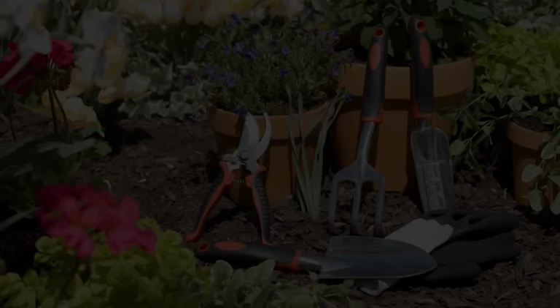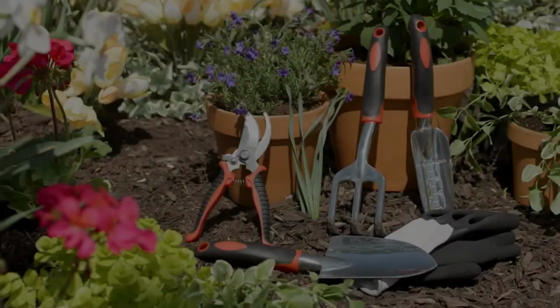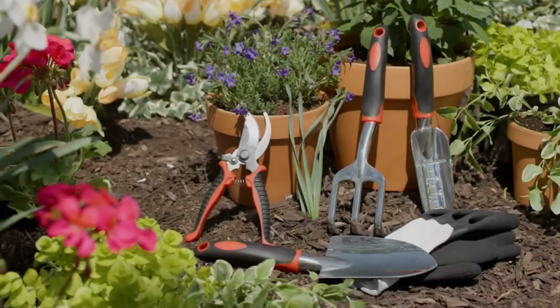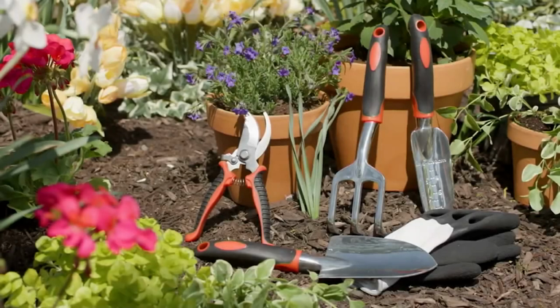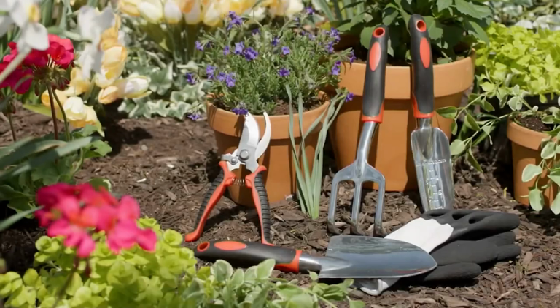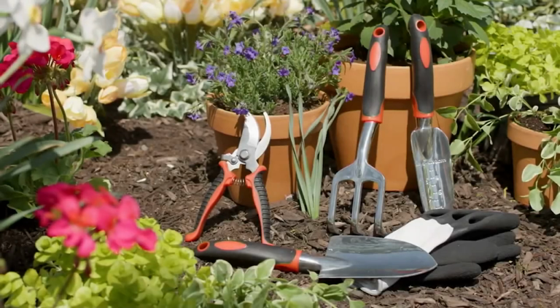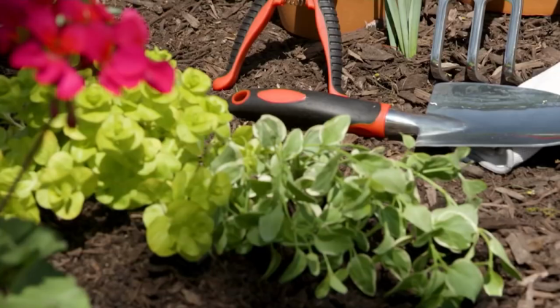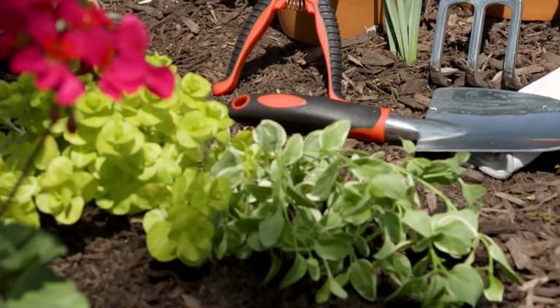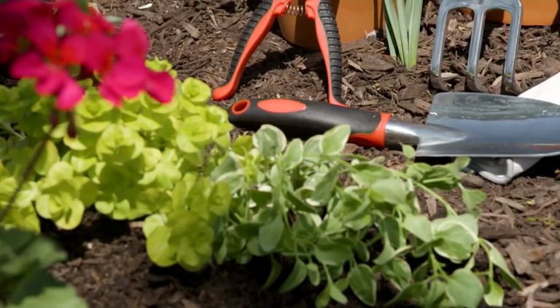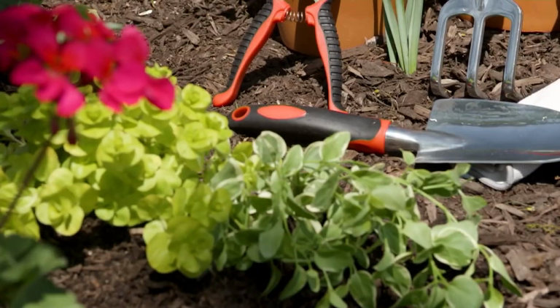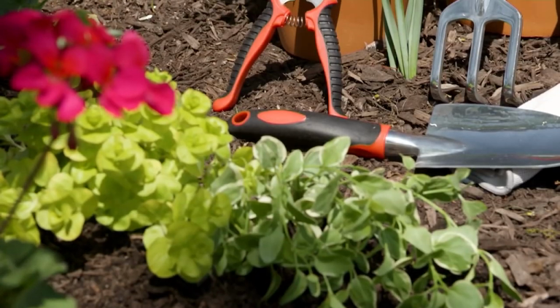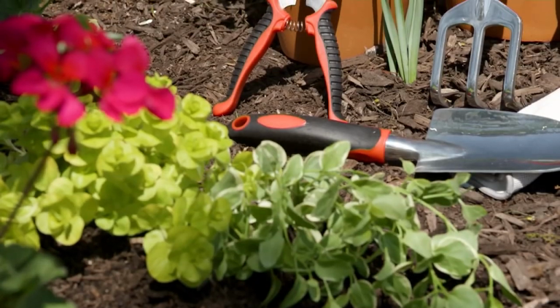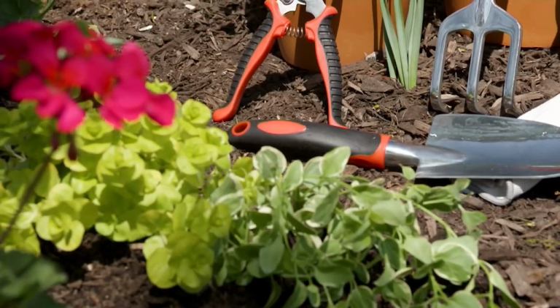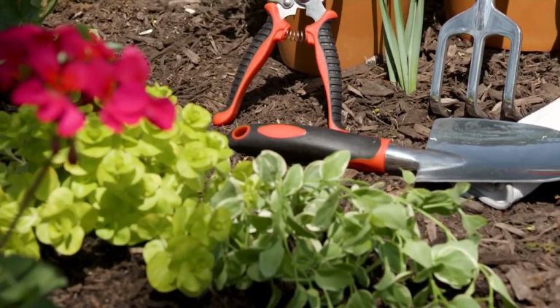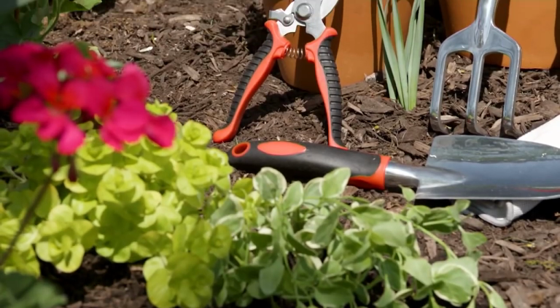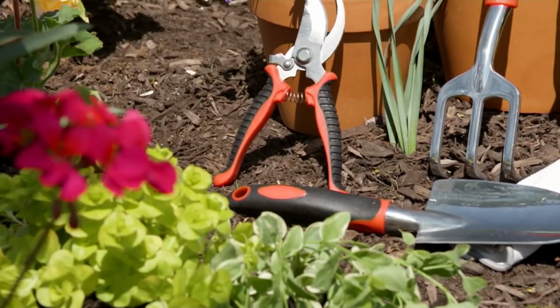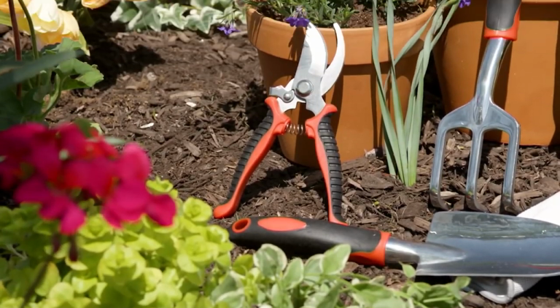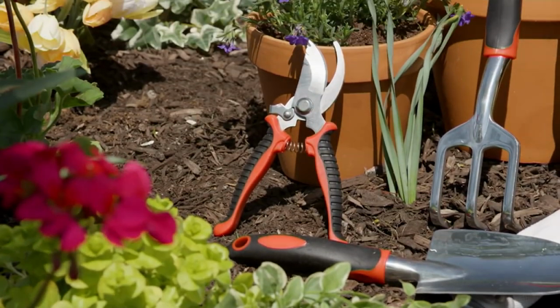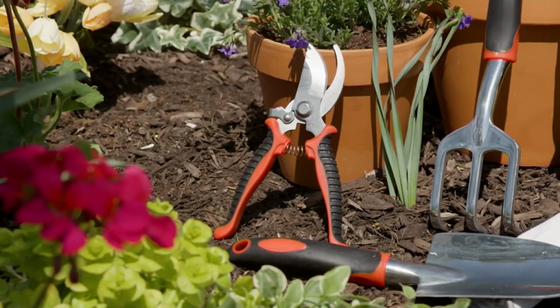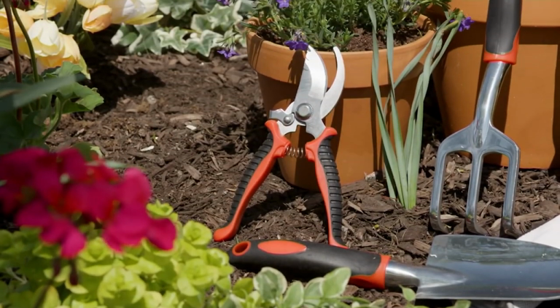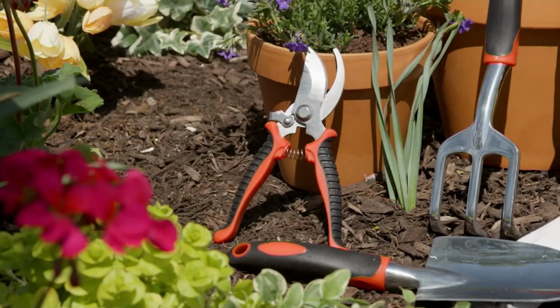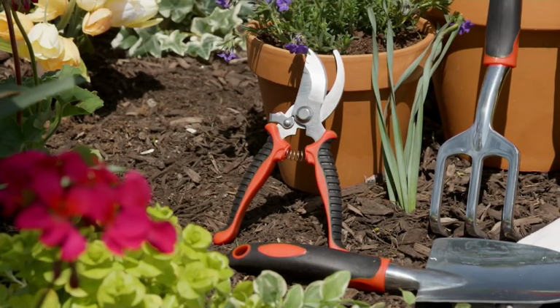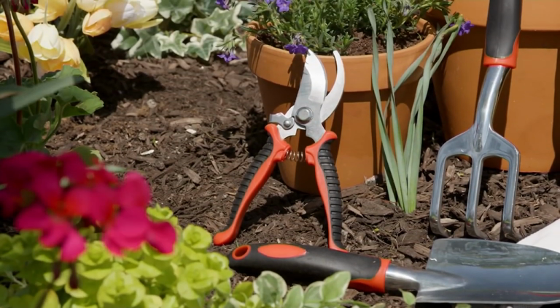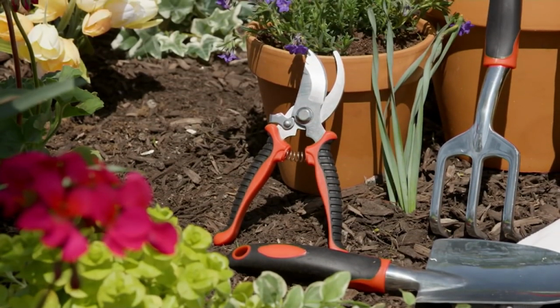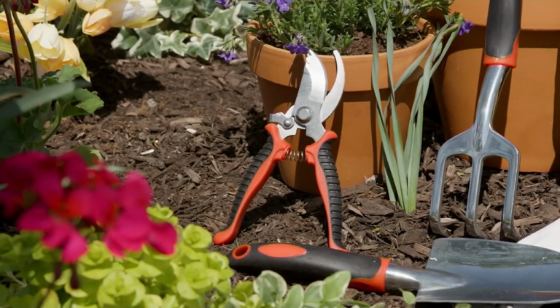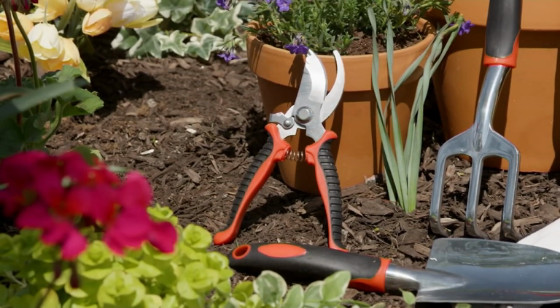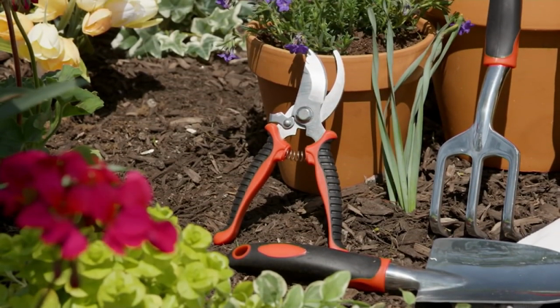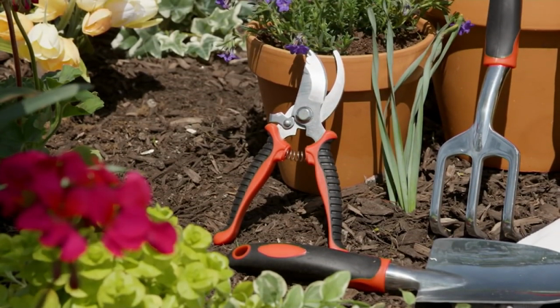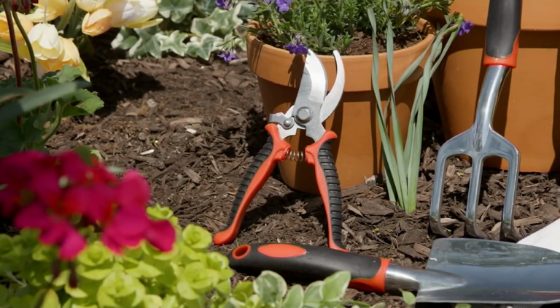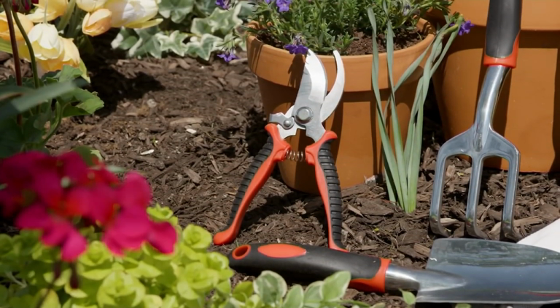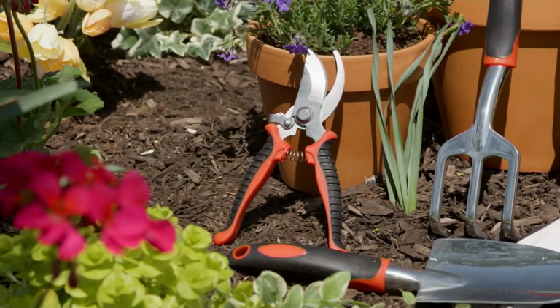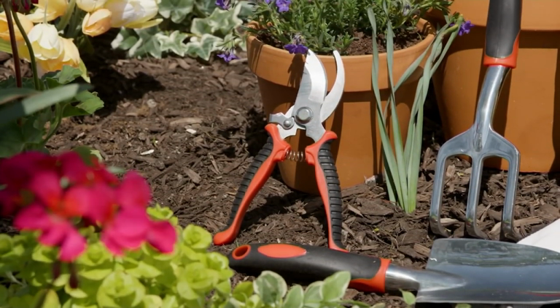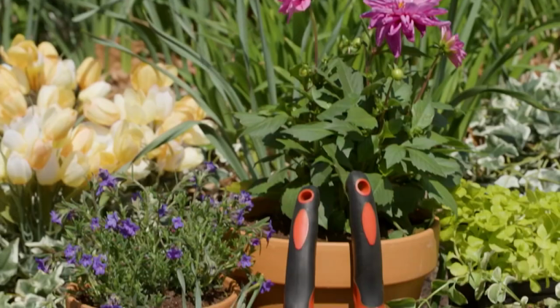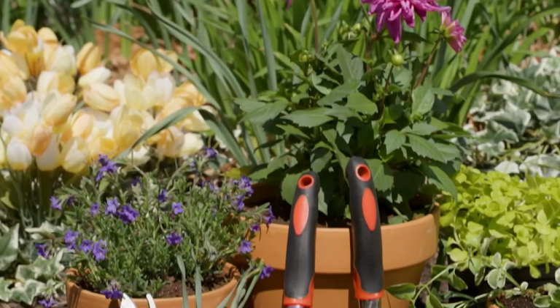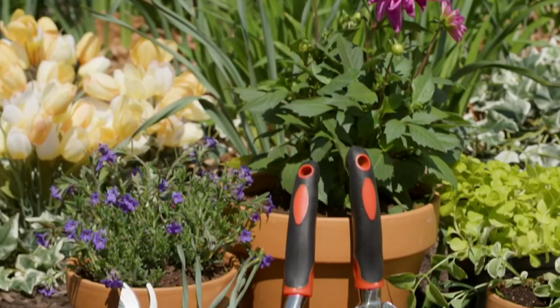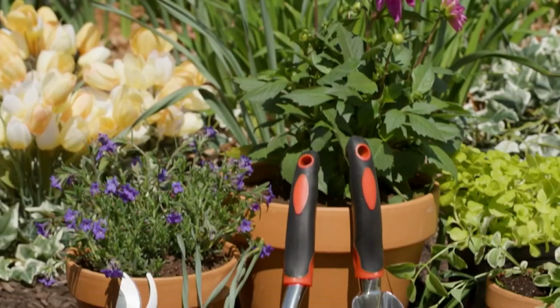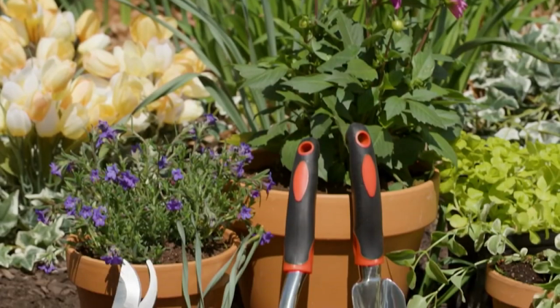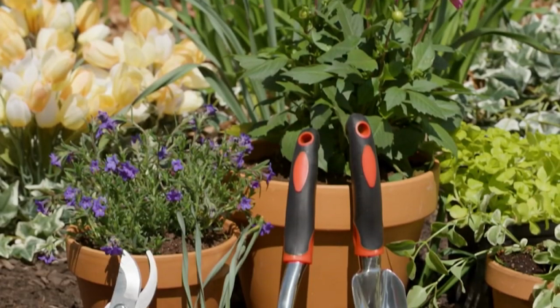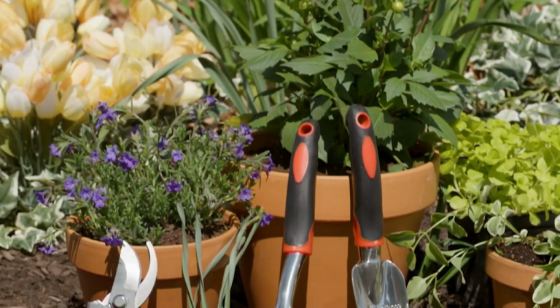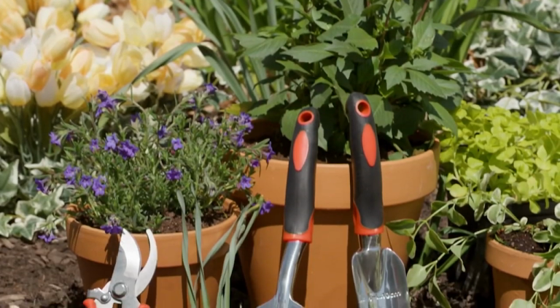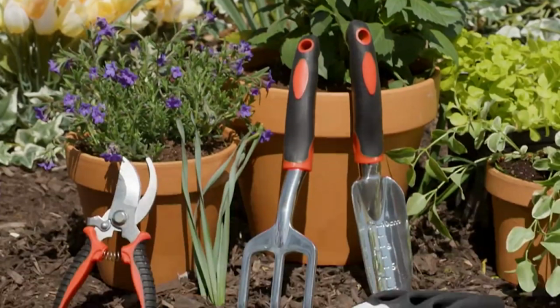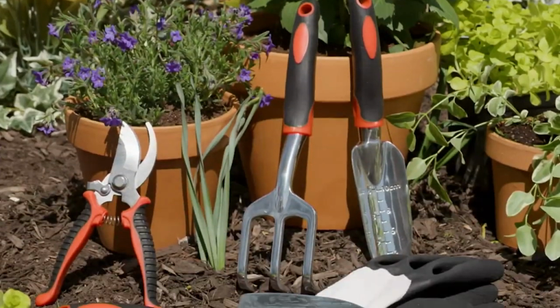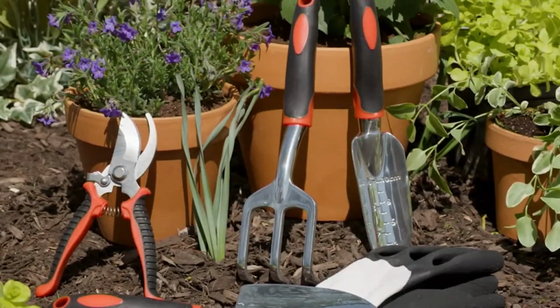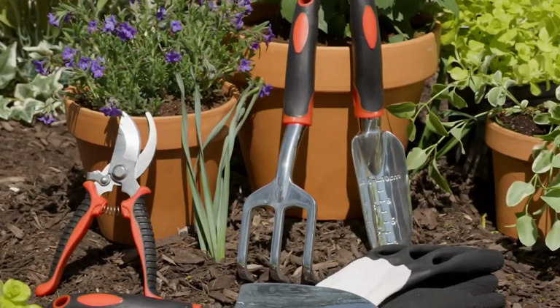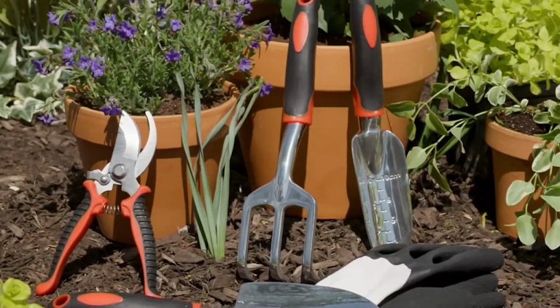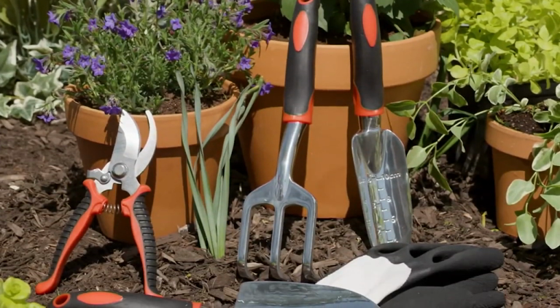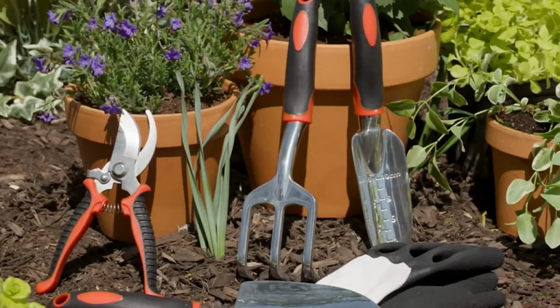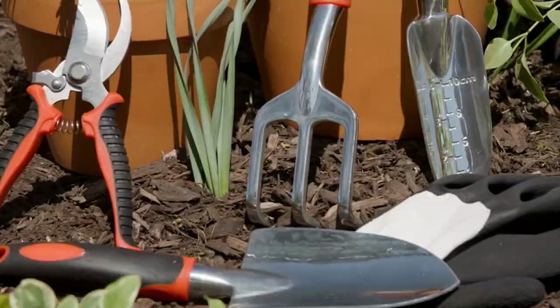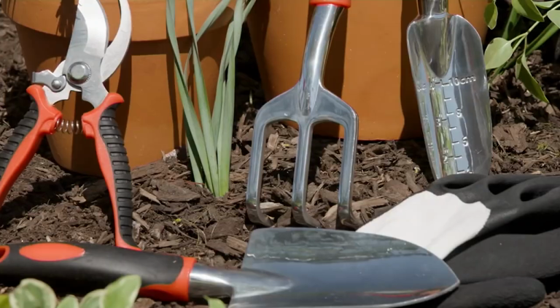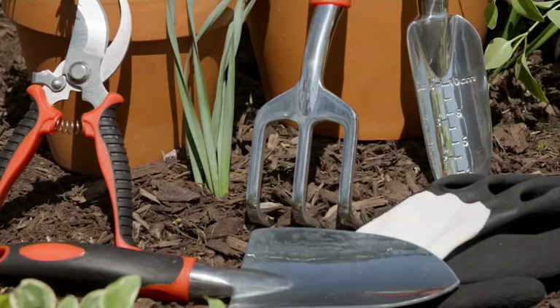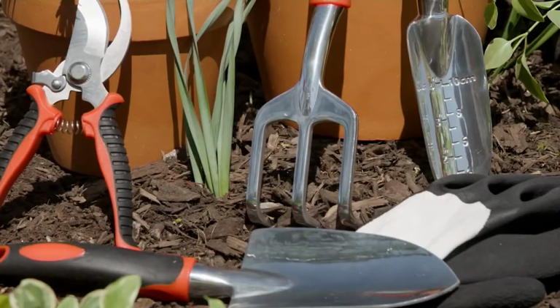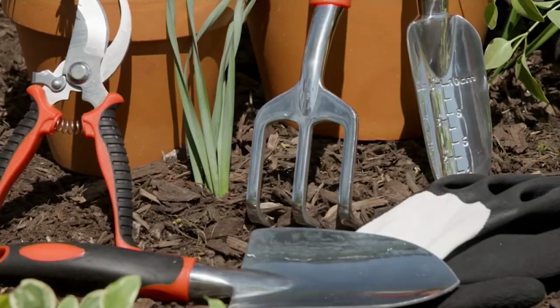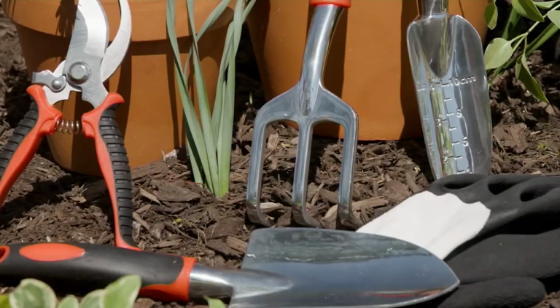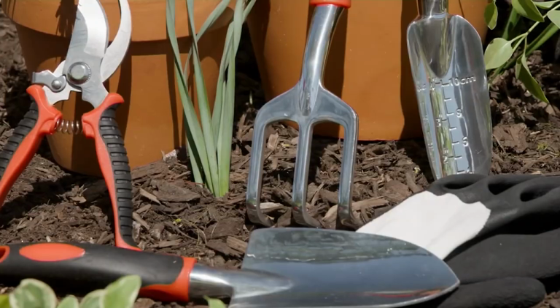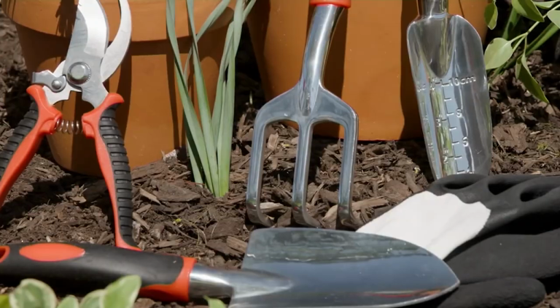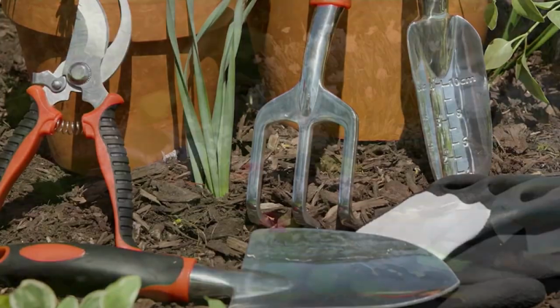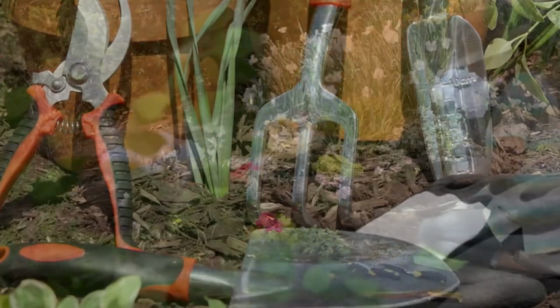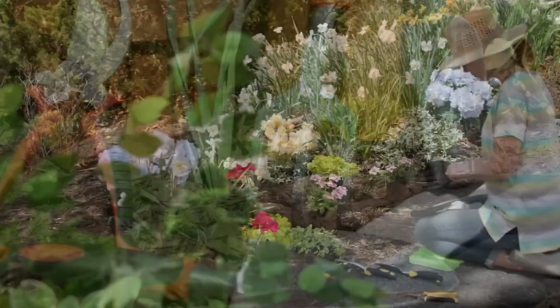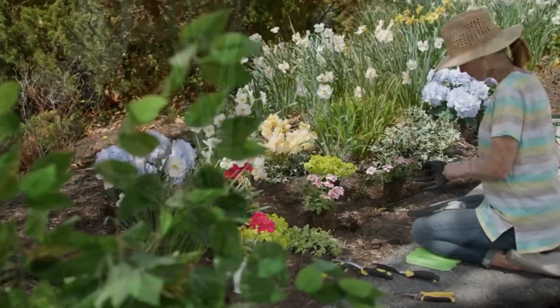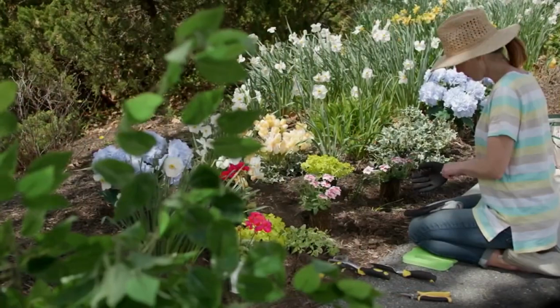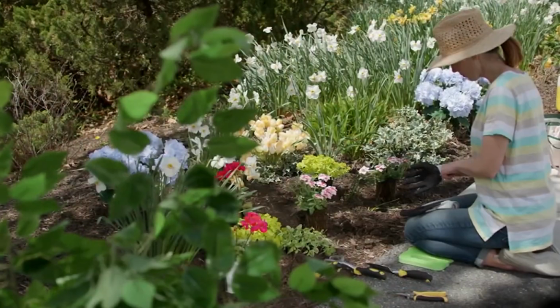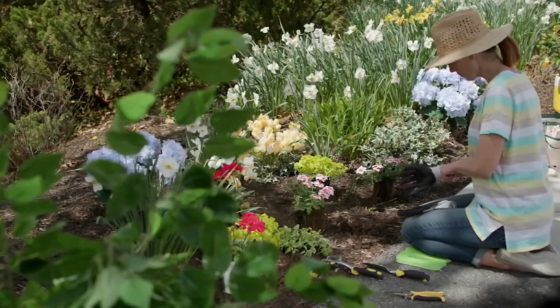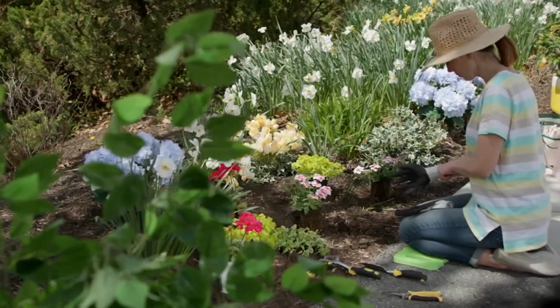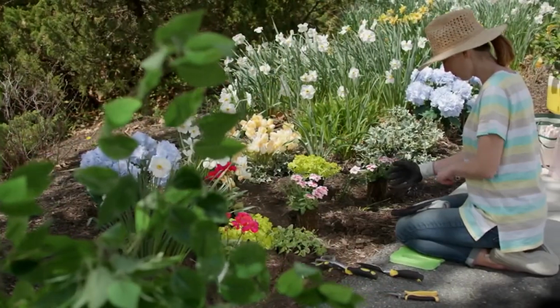From Empower, it's a four or five piece garden tool set for three easy payments of $4.72.